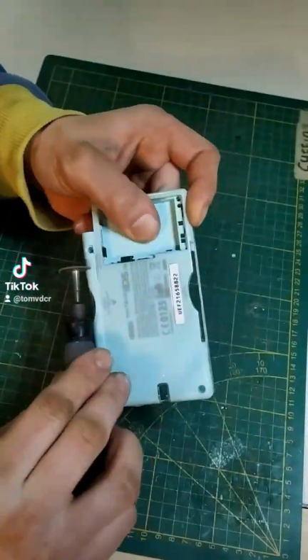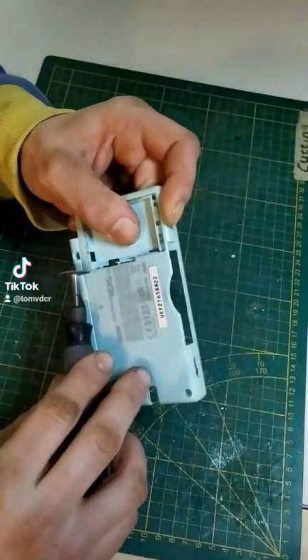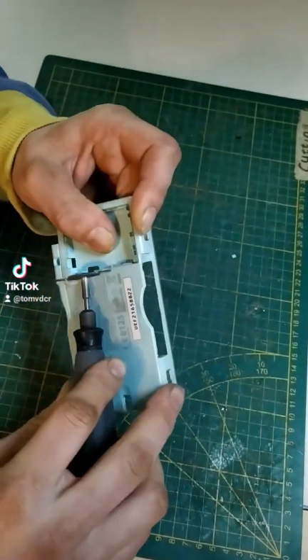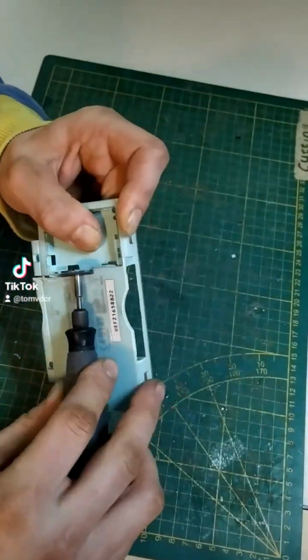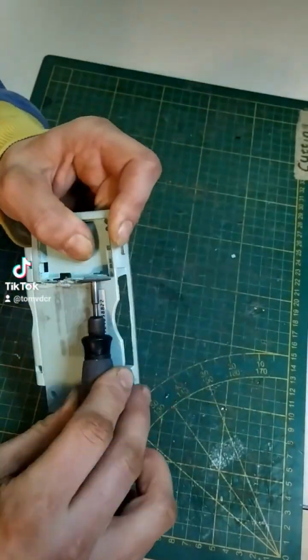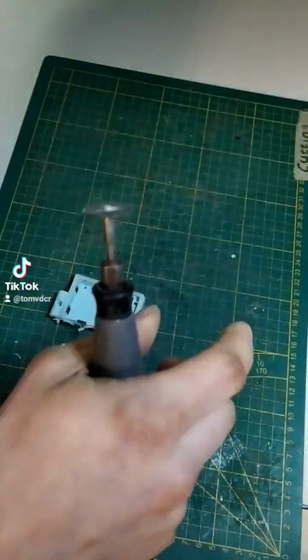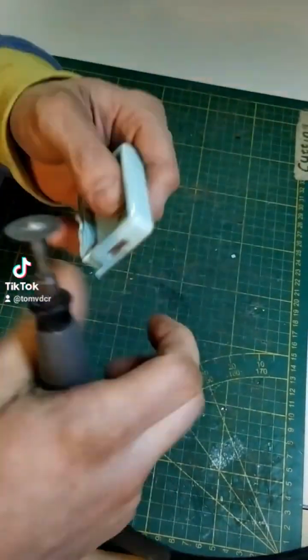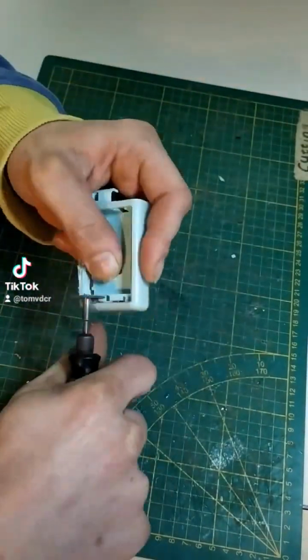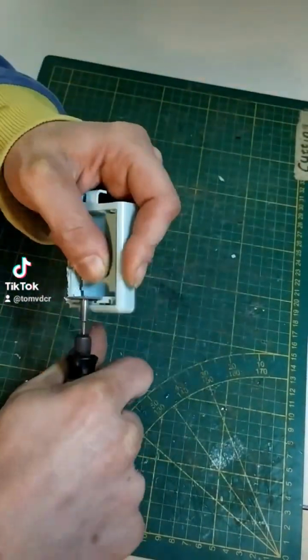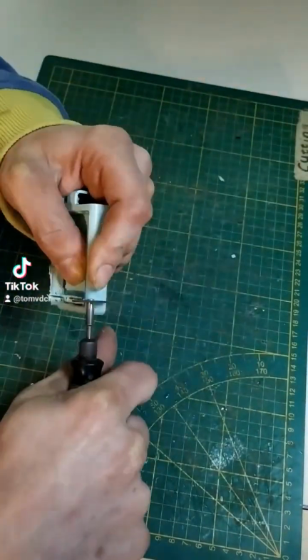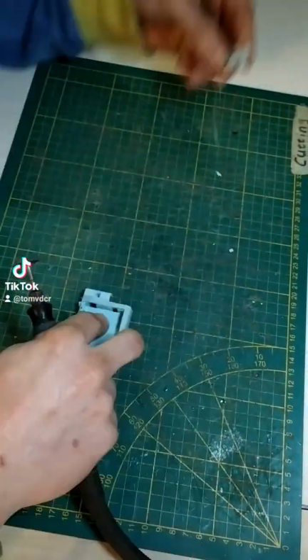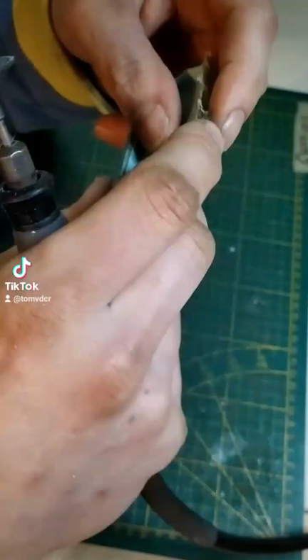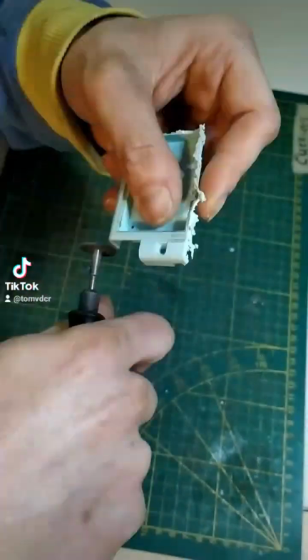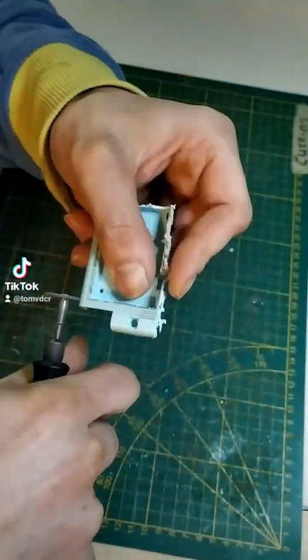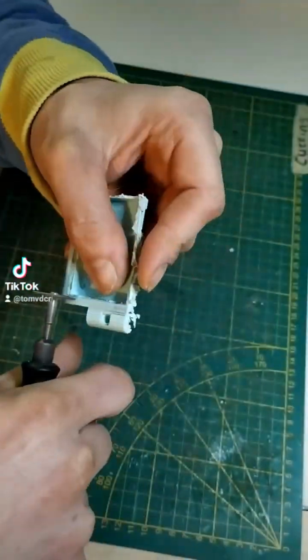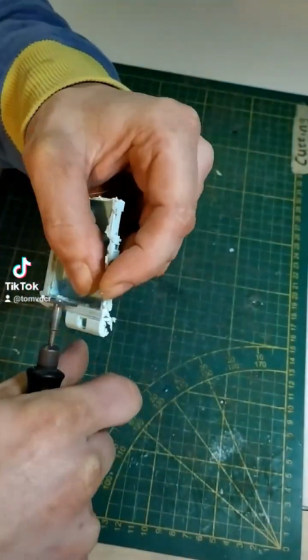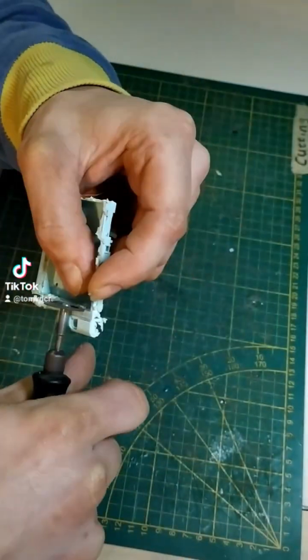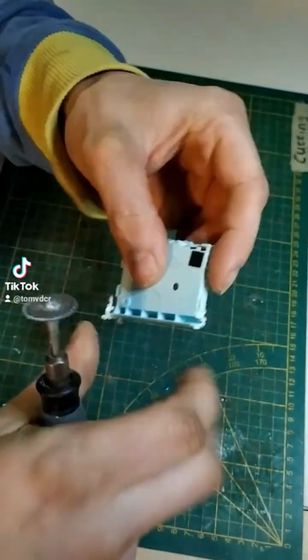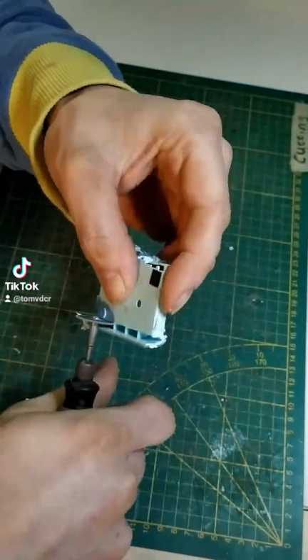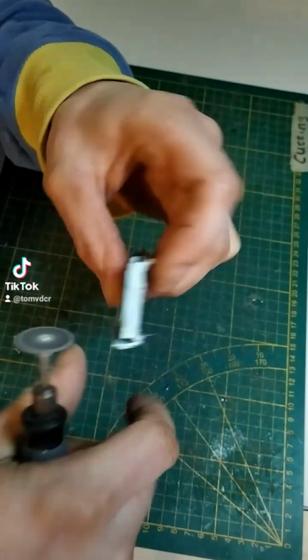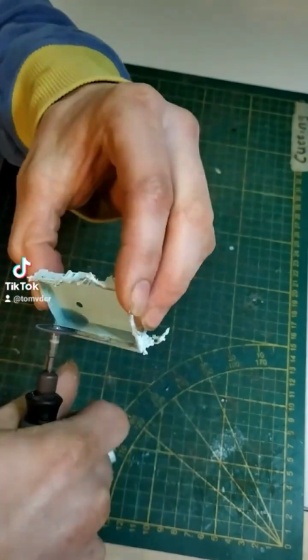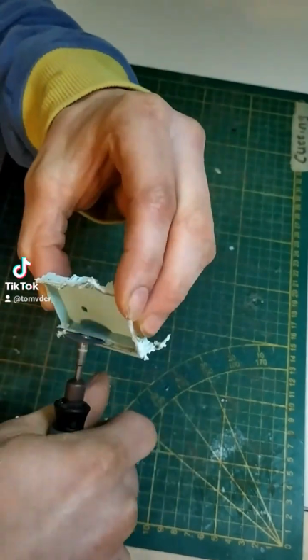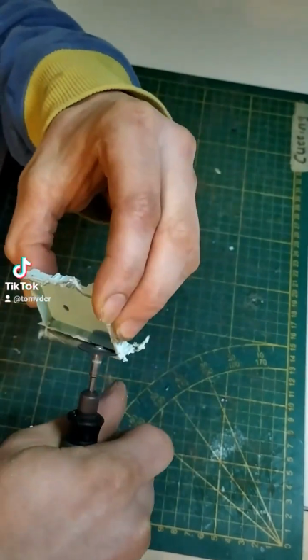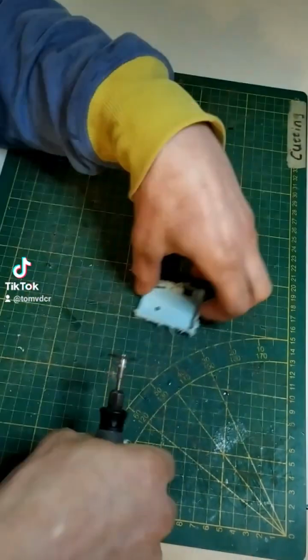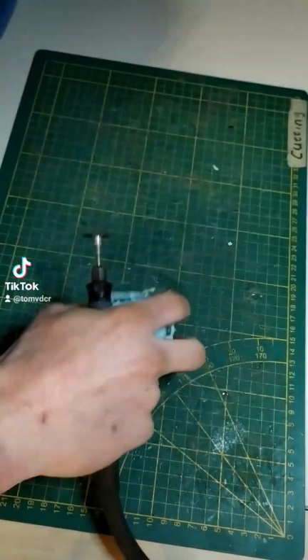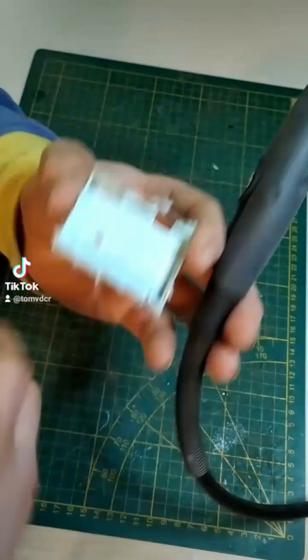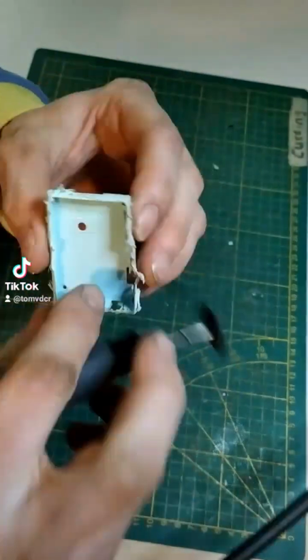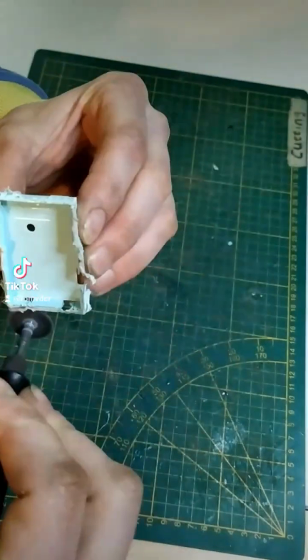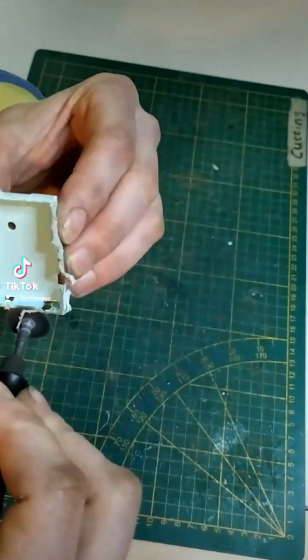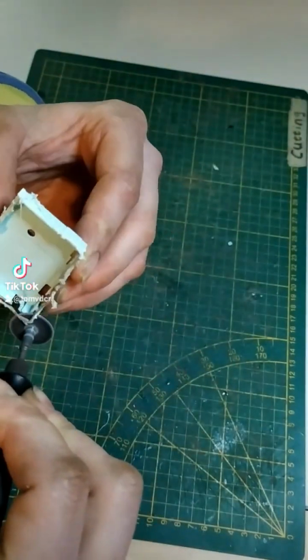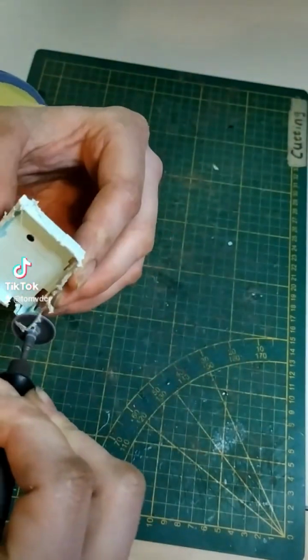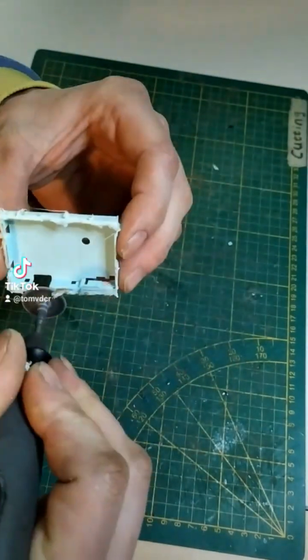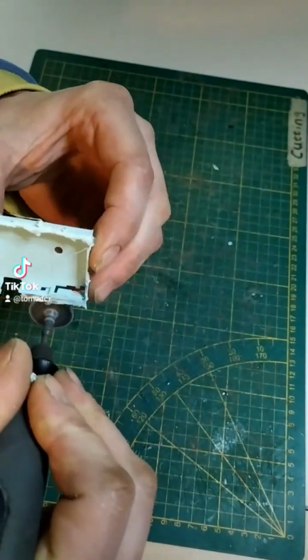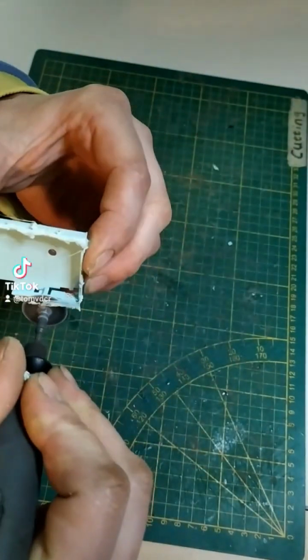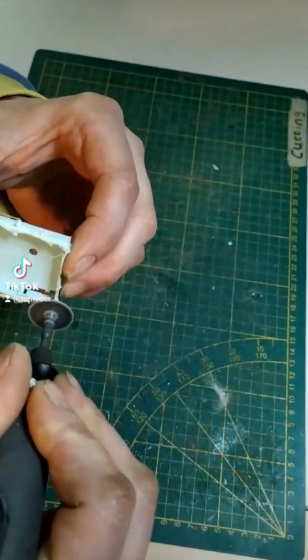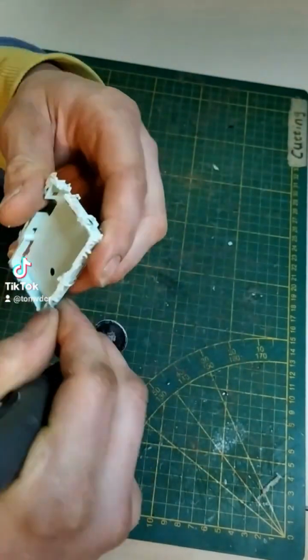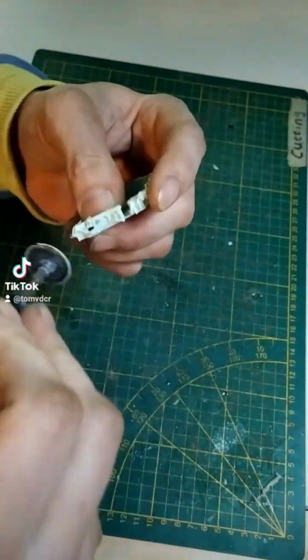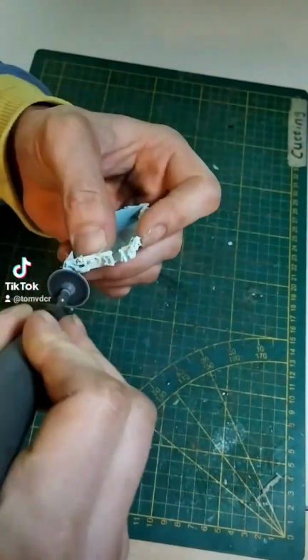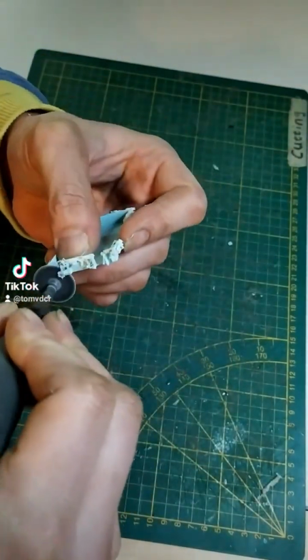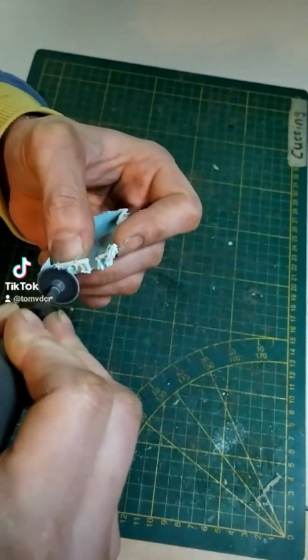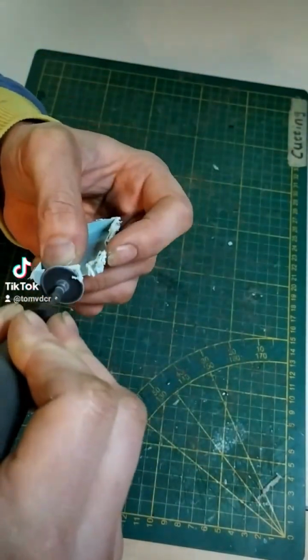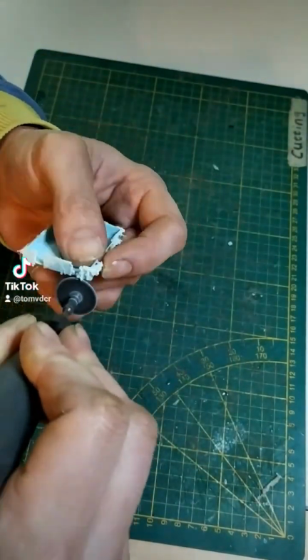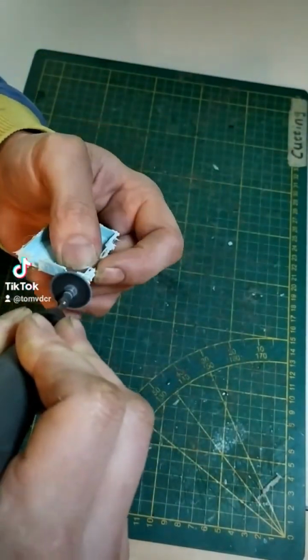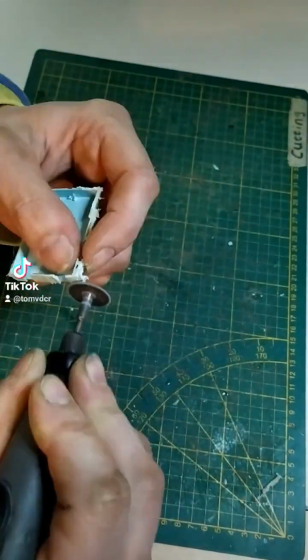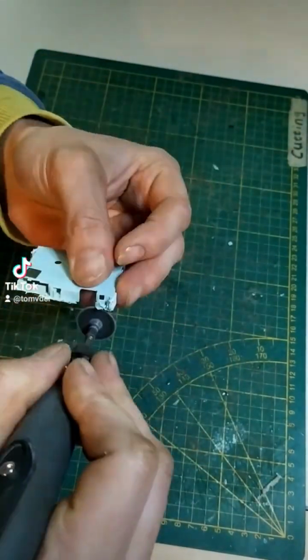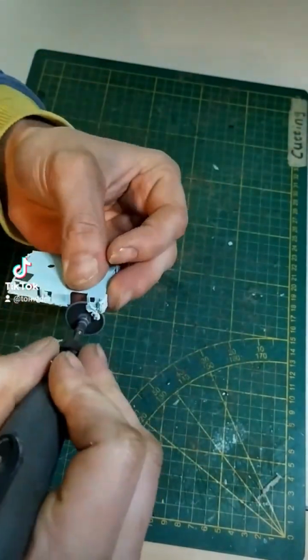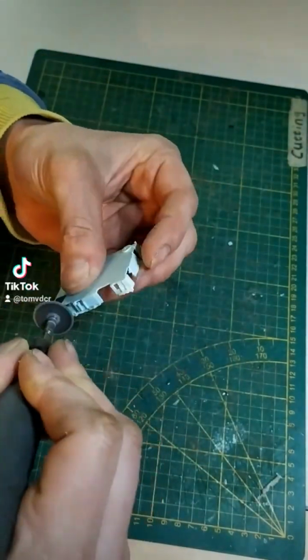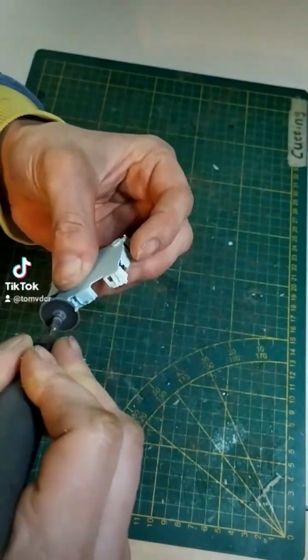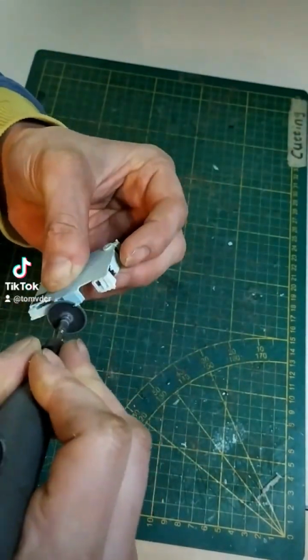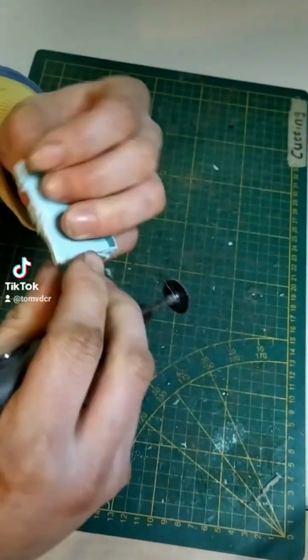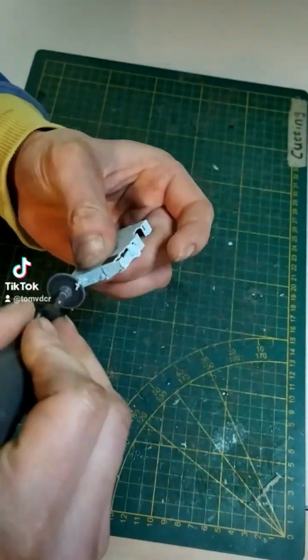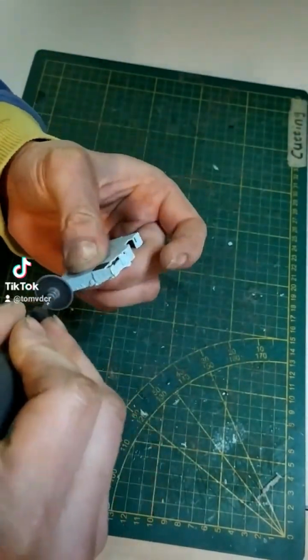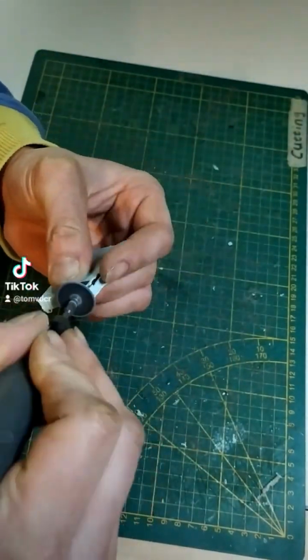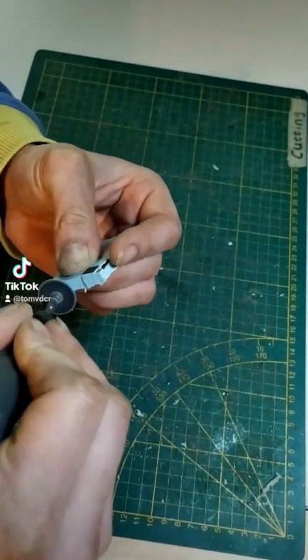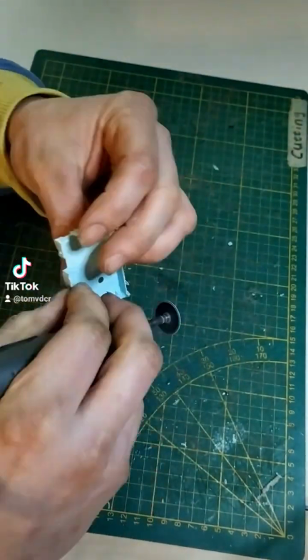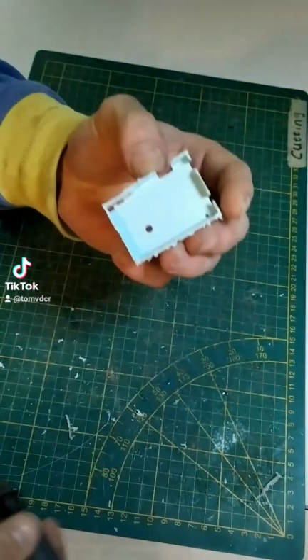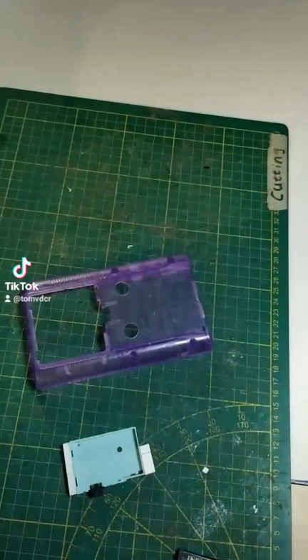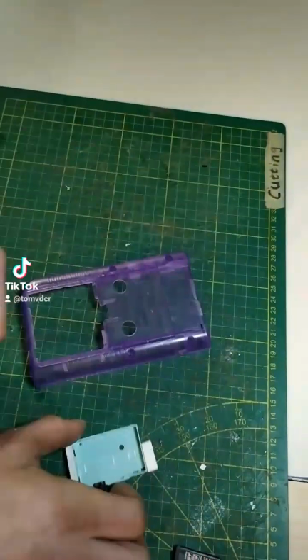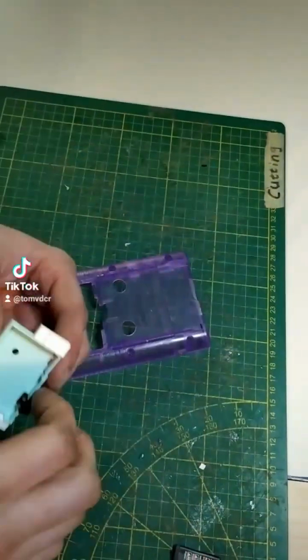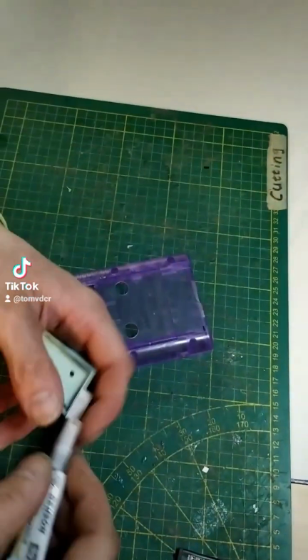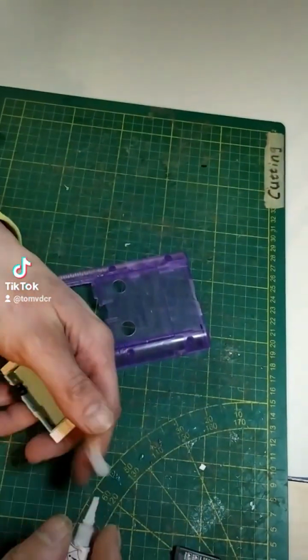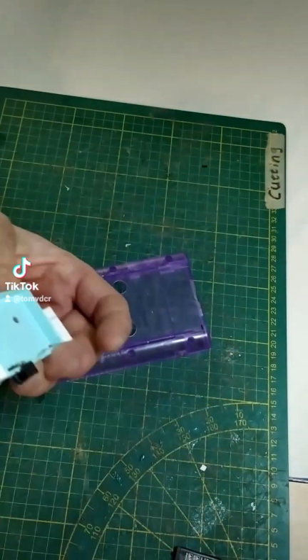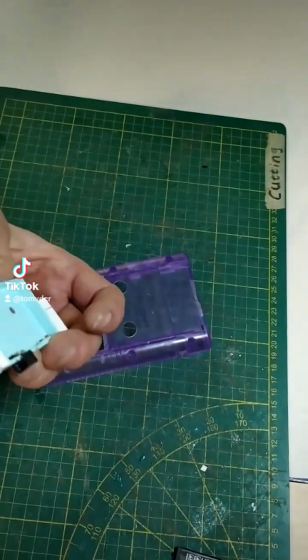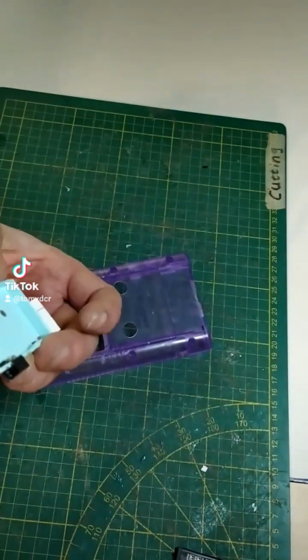Another part of the DS shell I am reusing is the battery holder, so it's going to be trimmed out and glued in using some pieces of plastic as support.